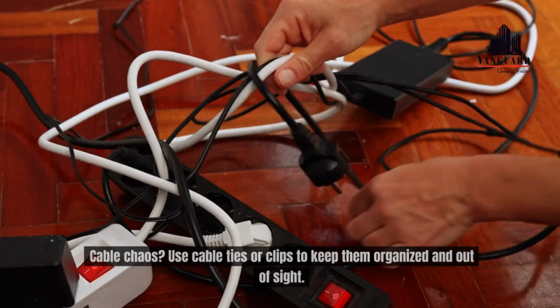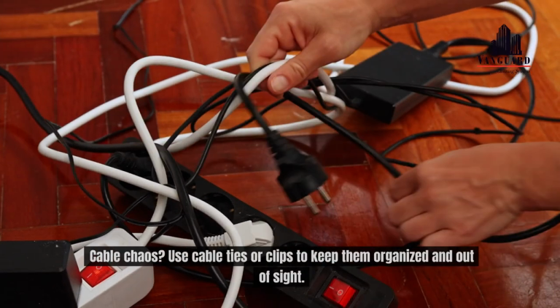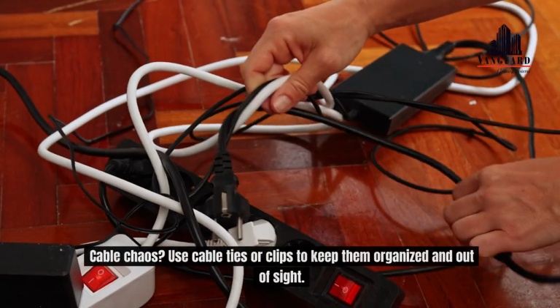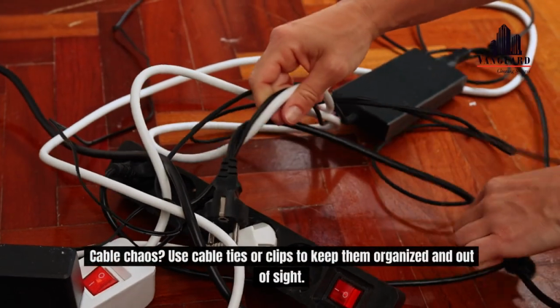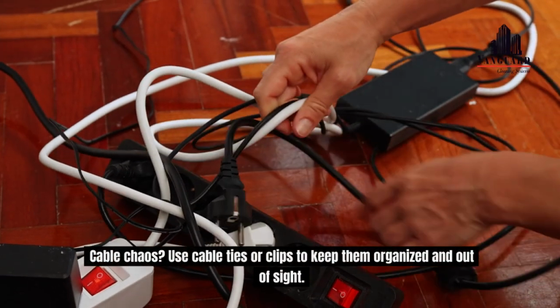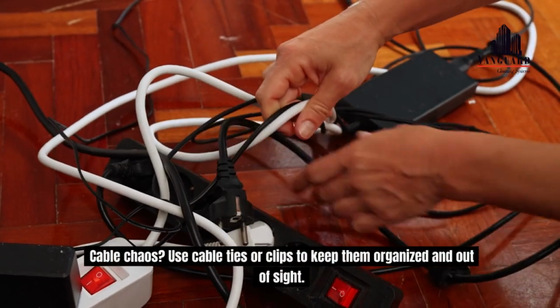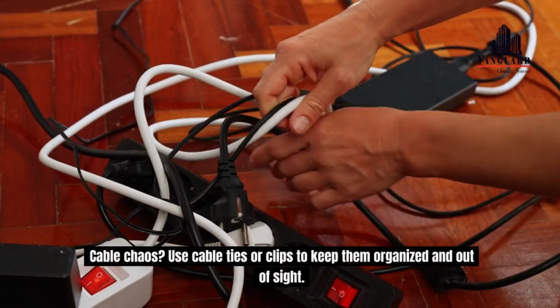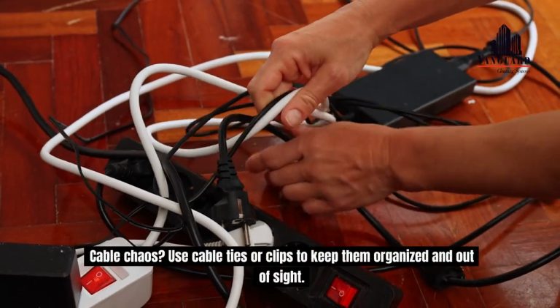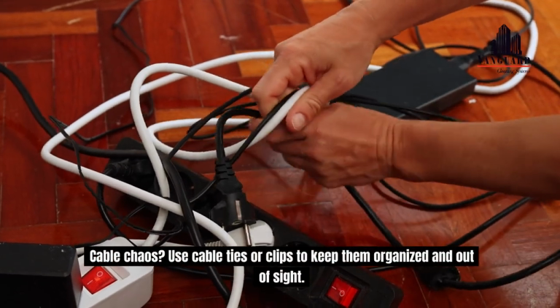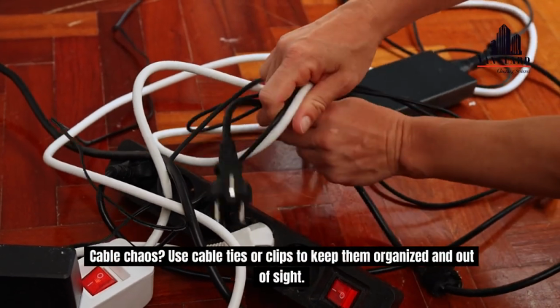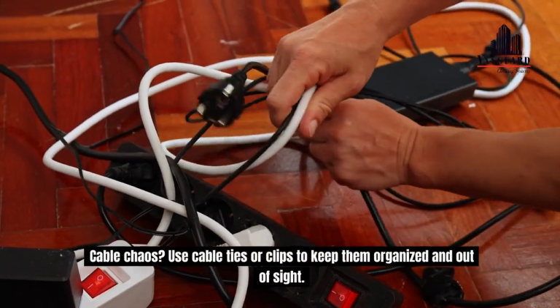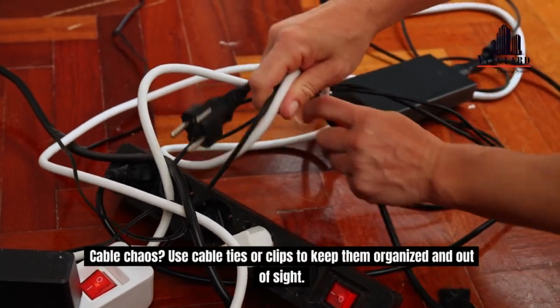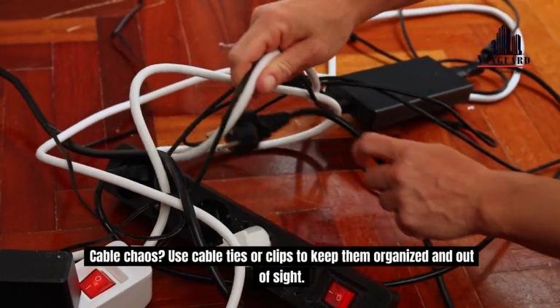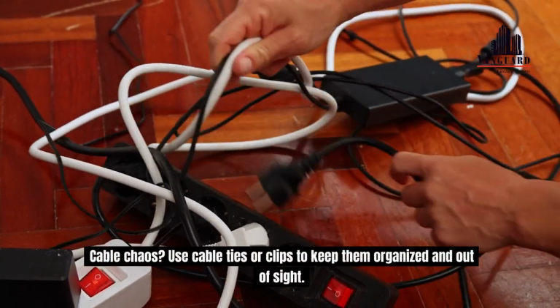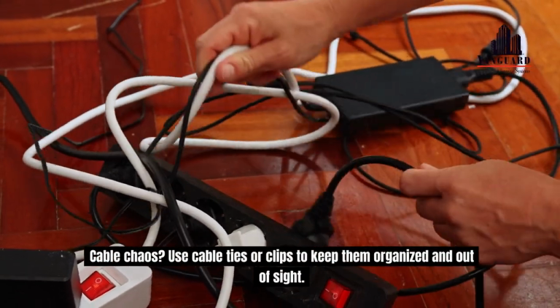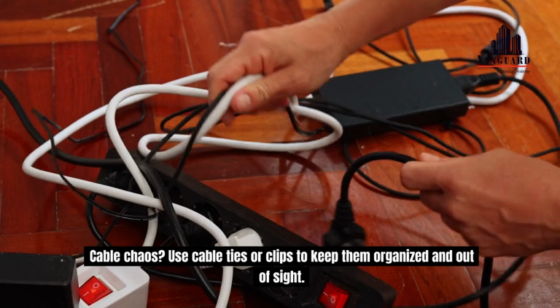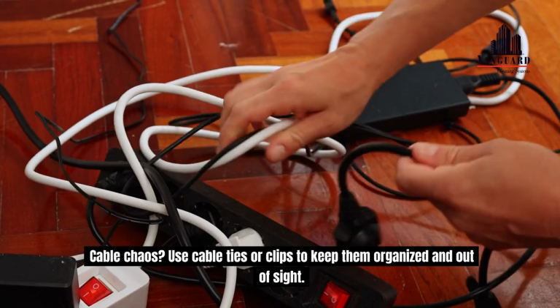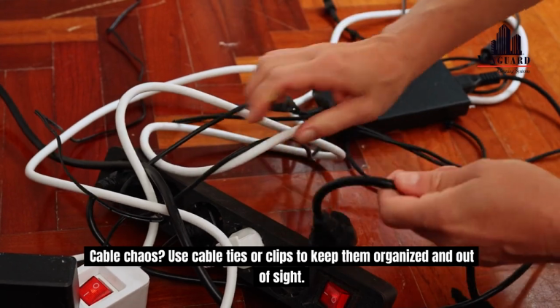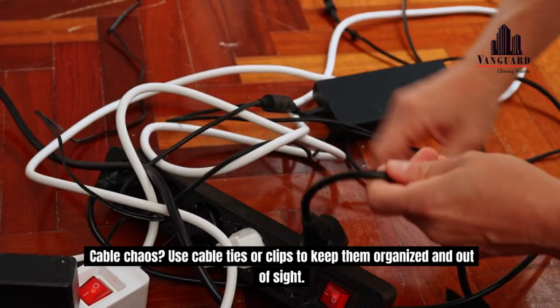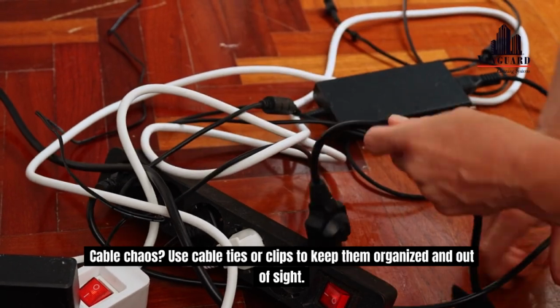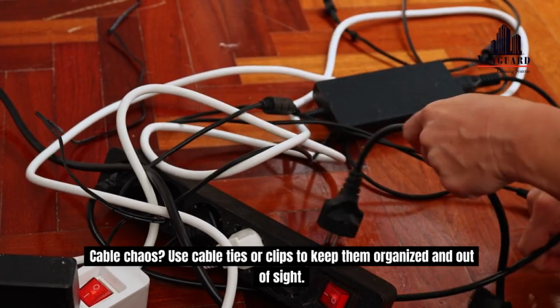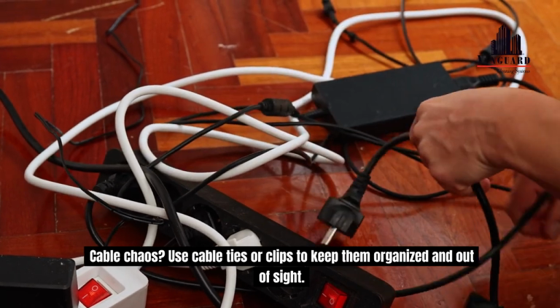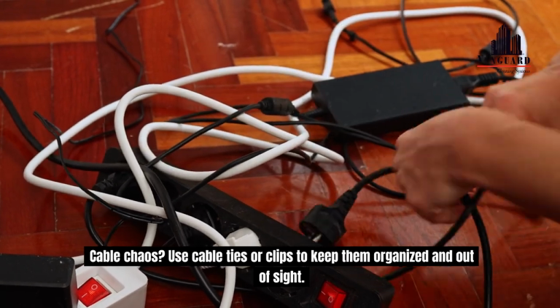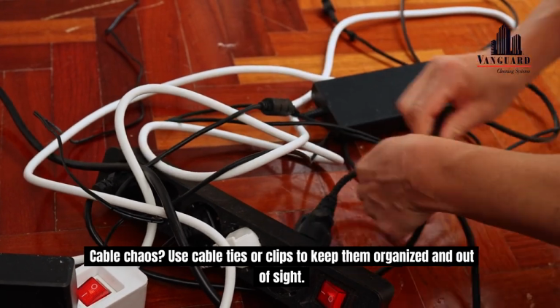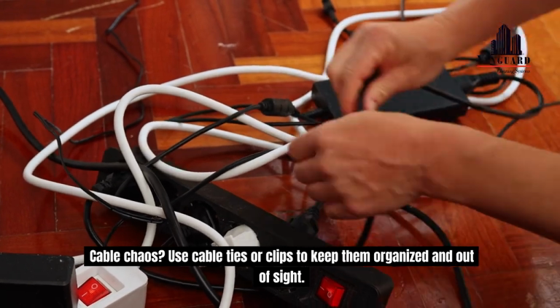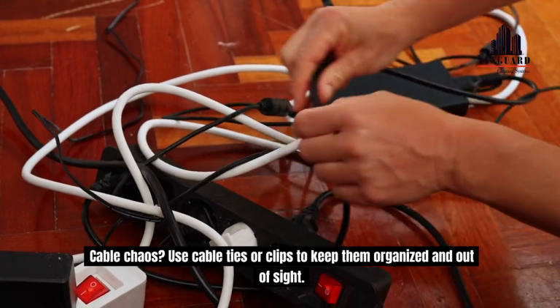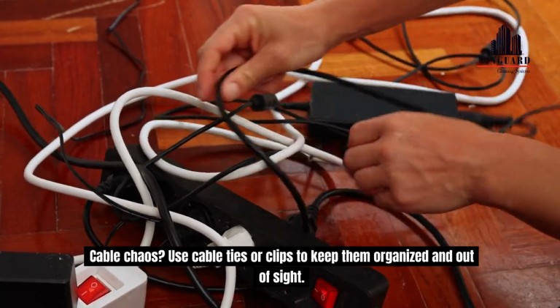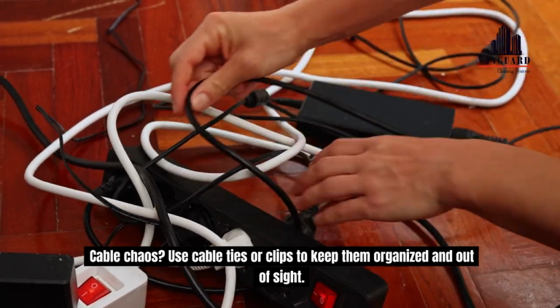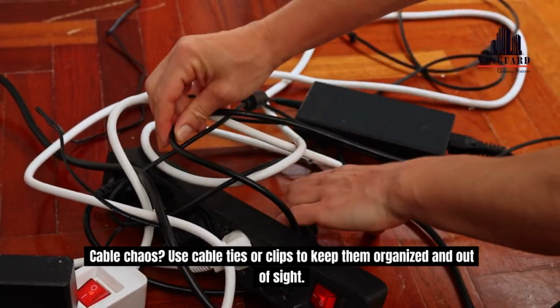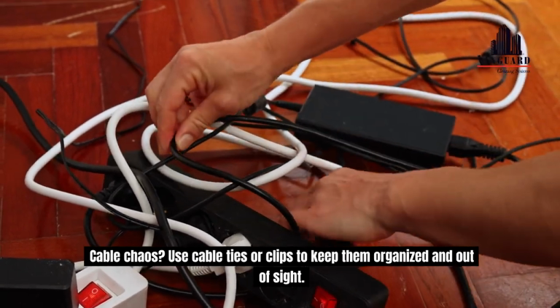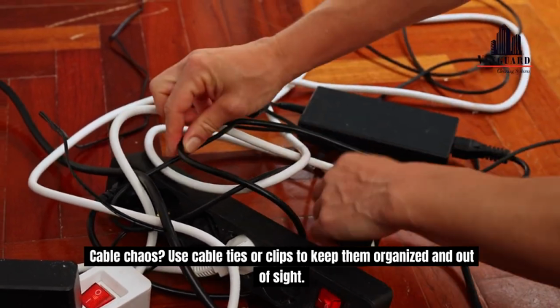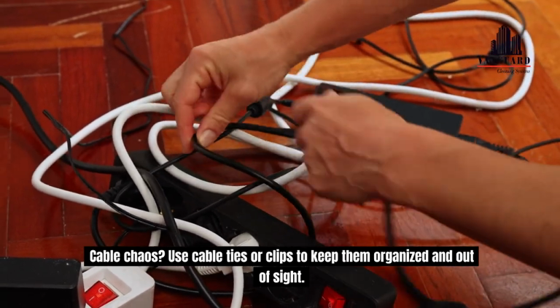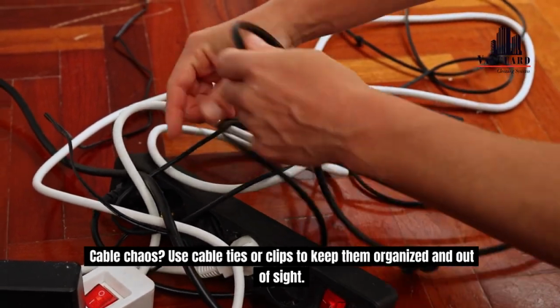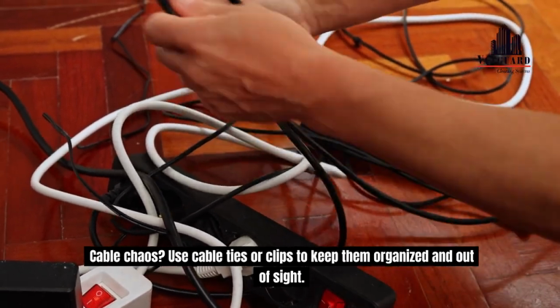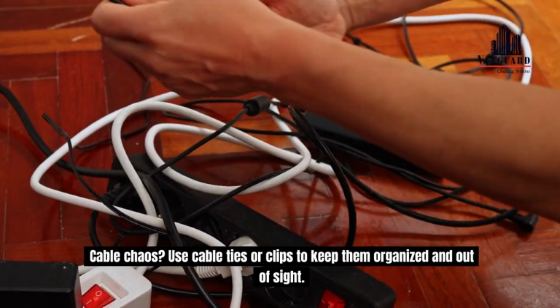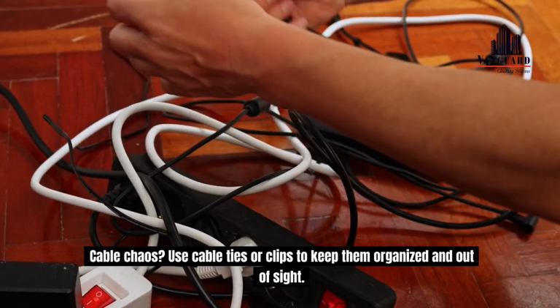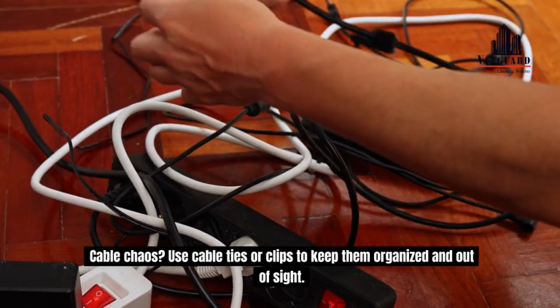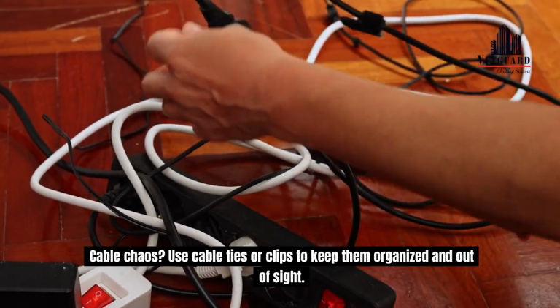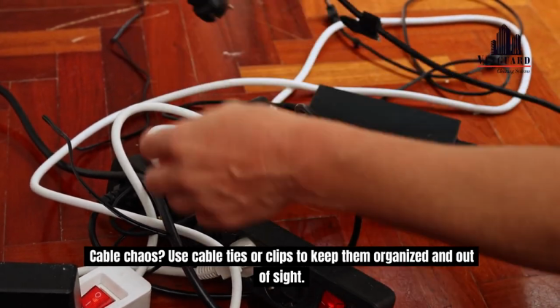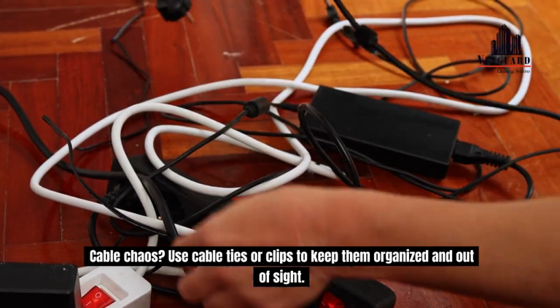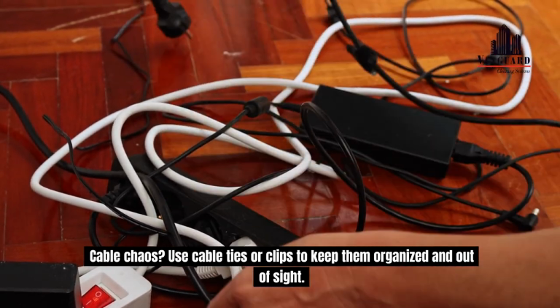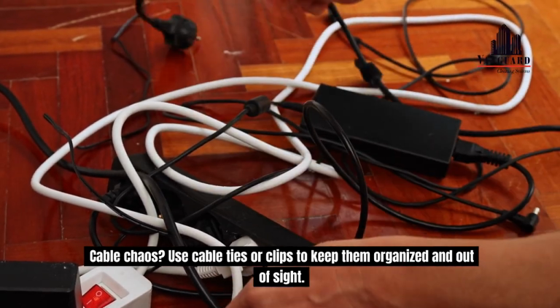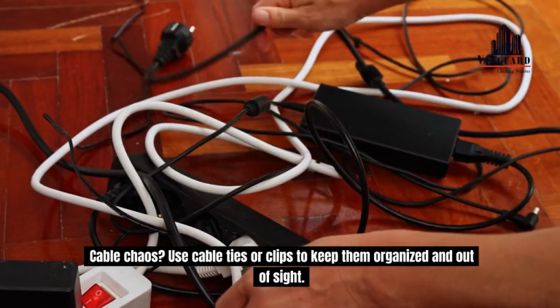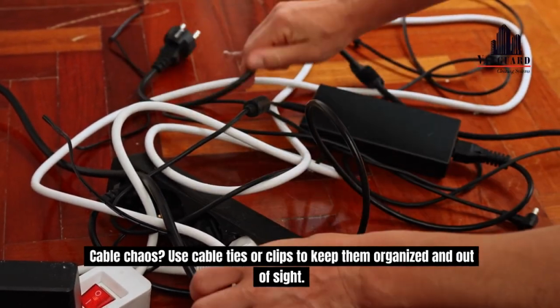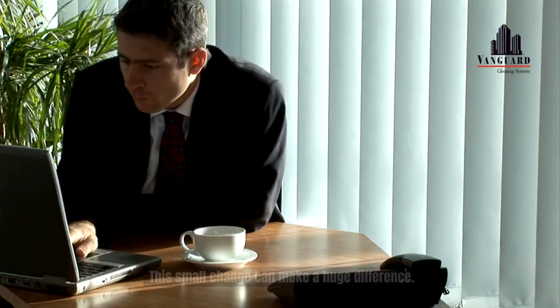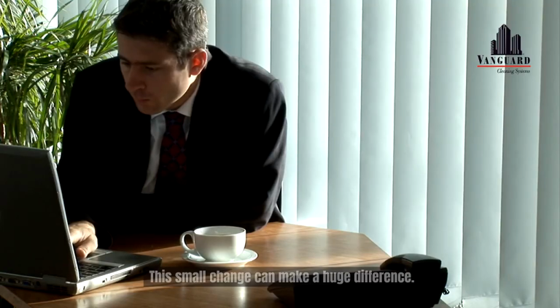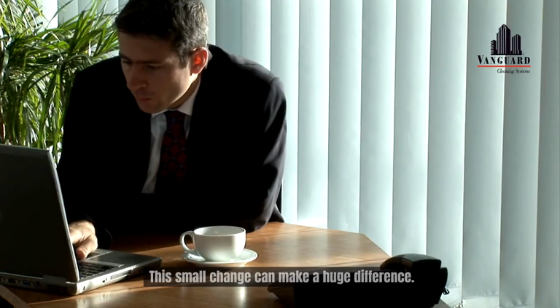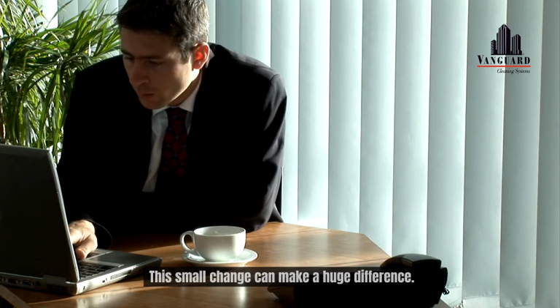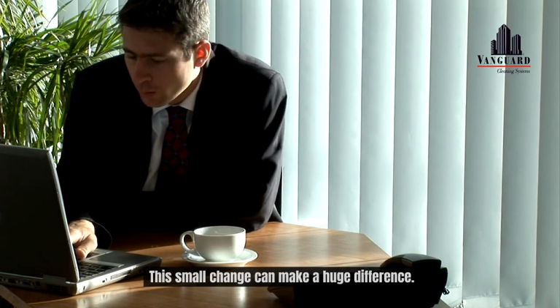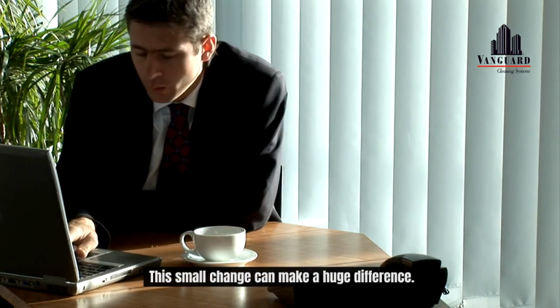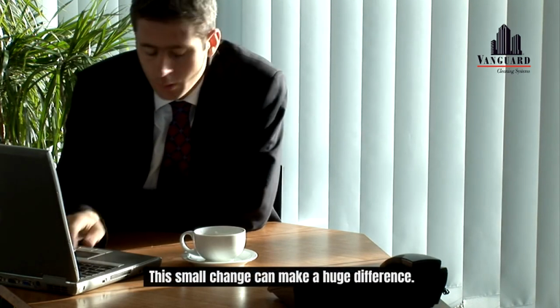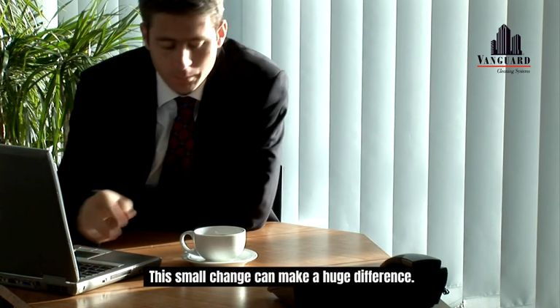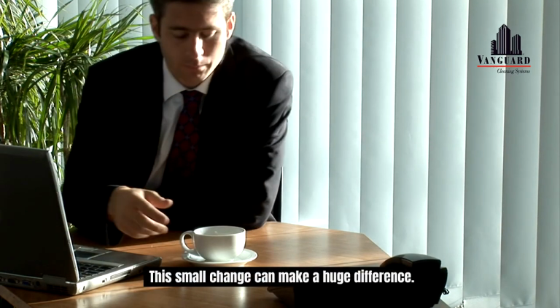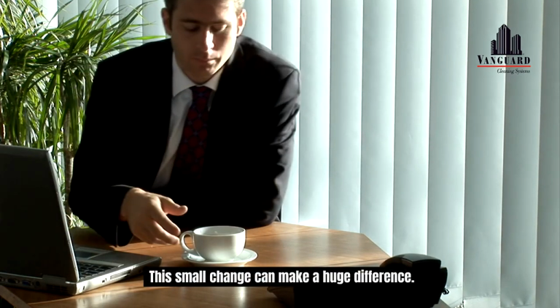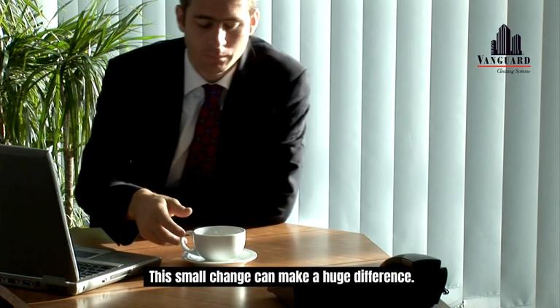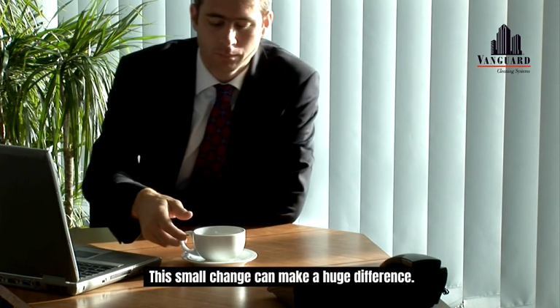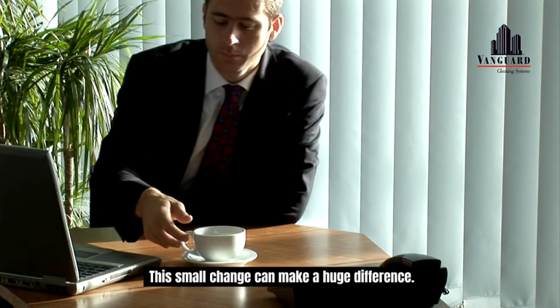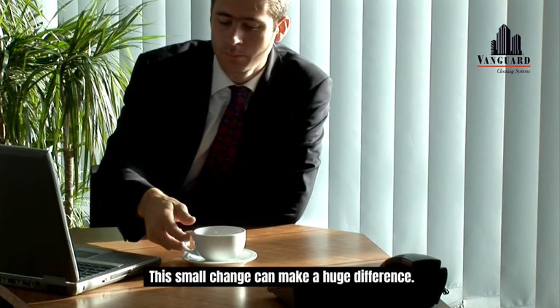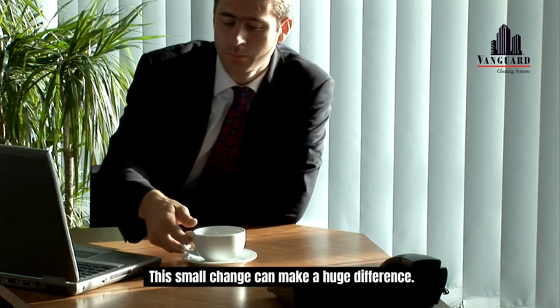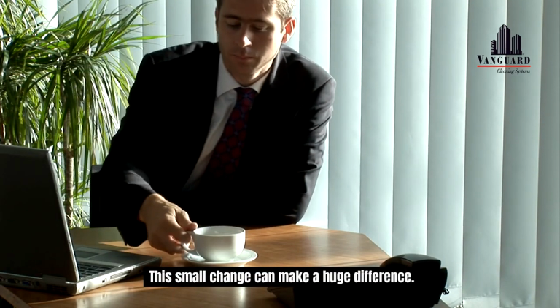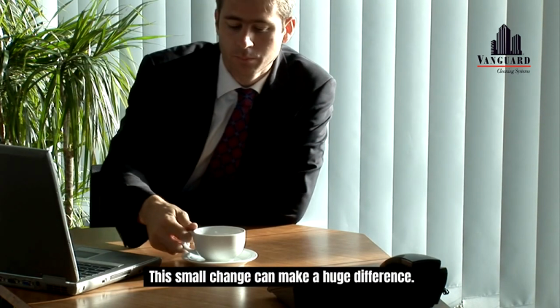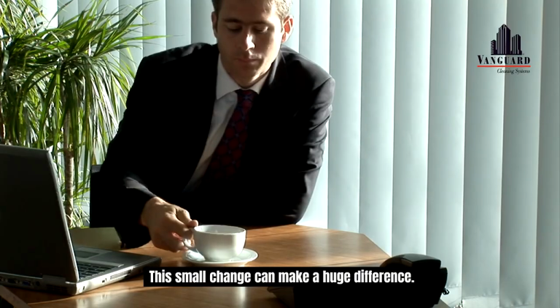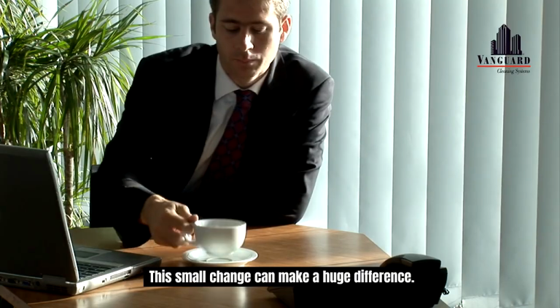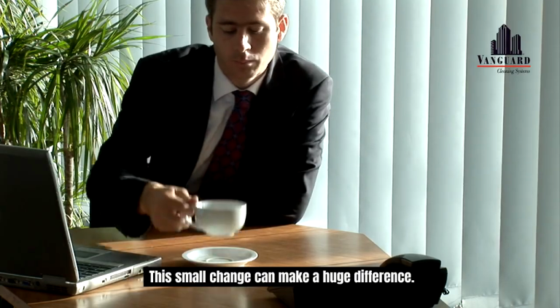Cable chaos? Use cable ties or clips to keep them organized and out of sight. This small change can make a huge difference.